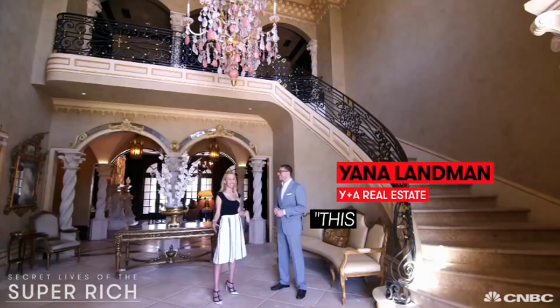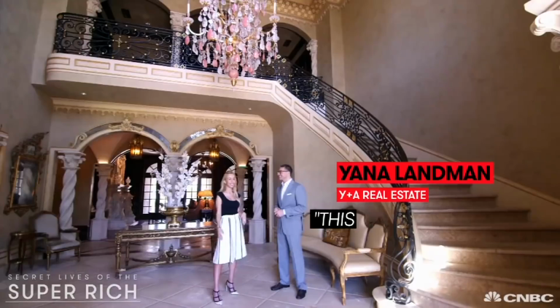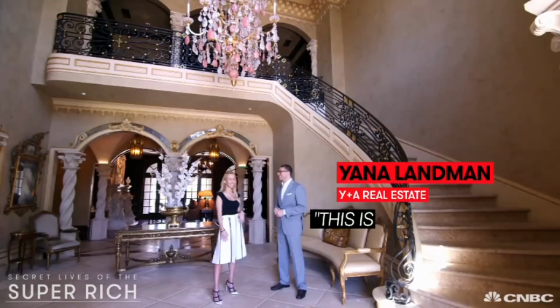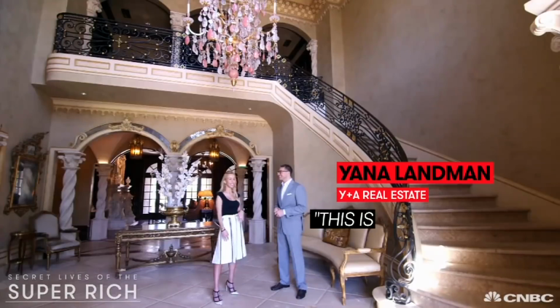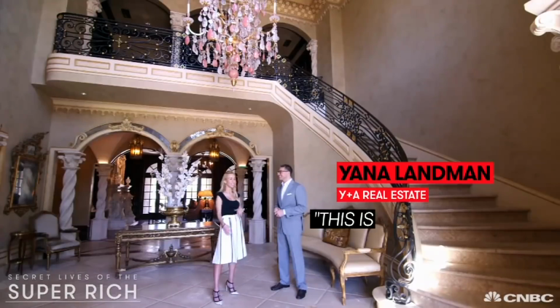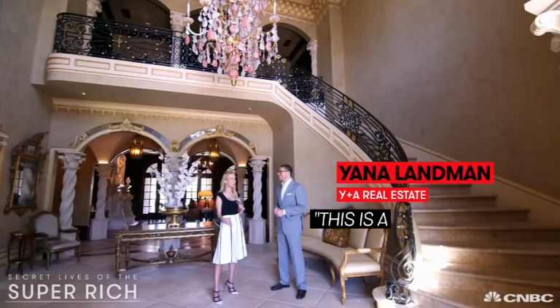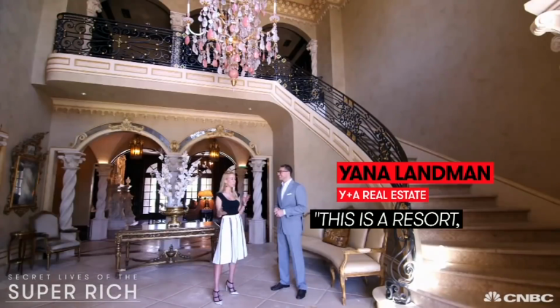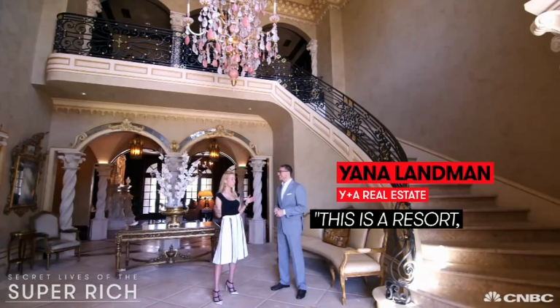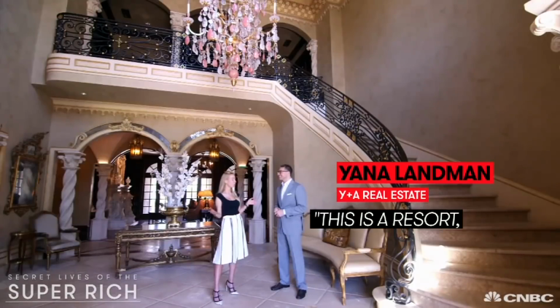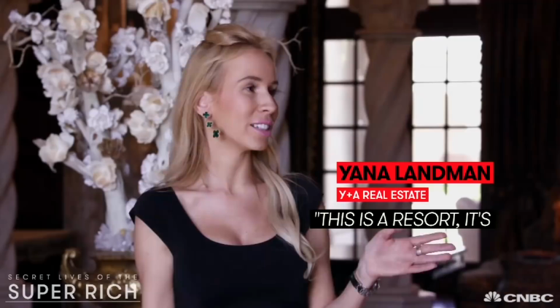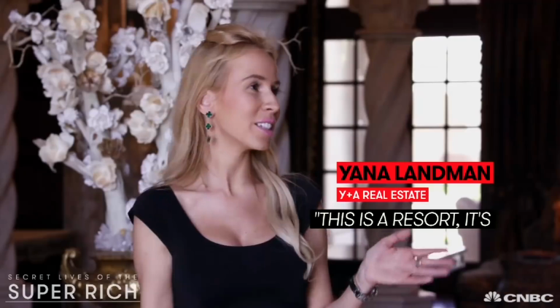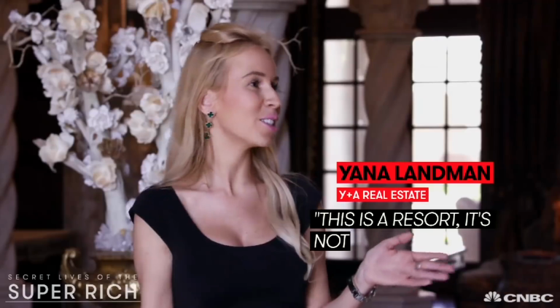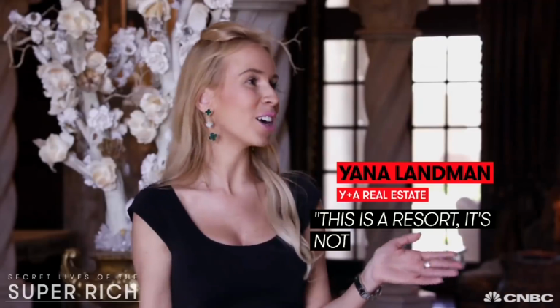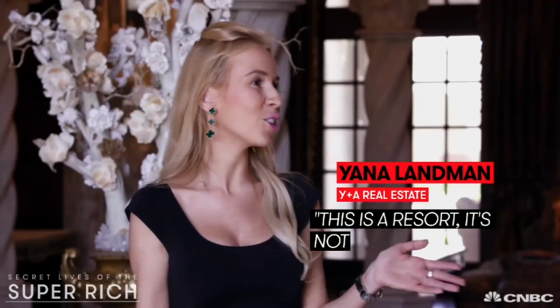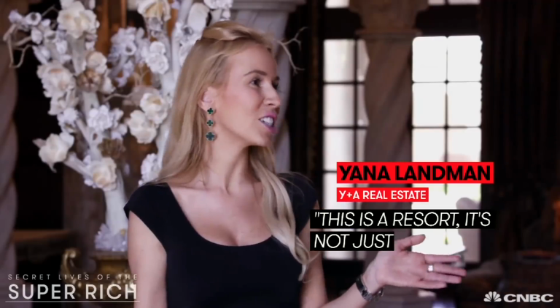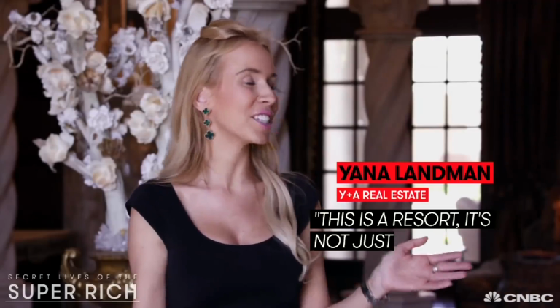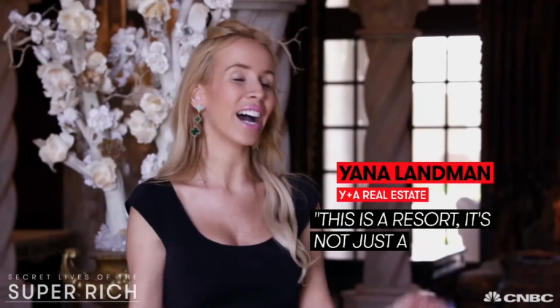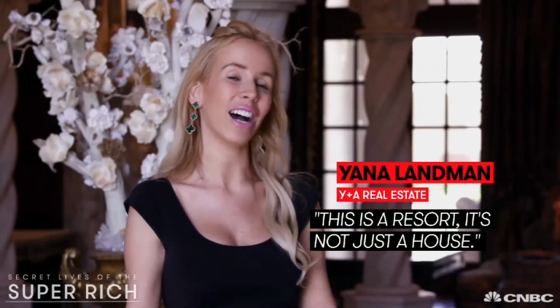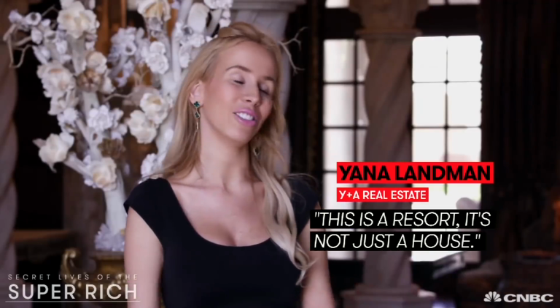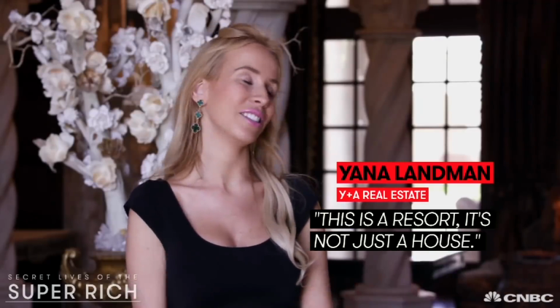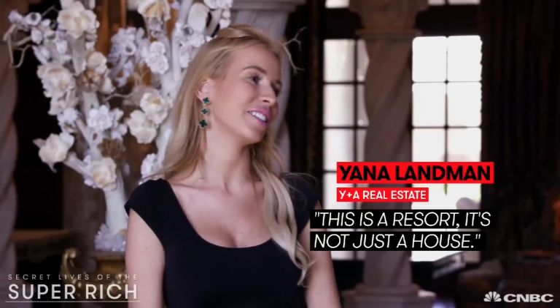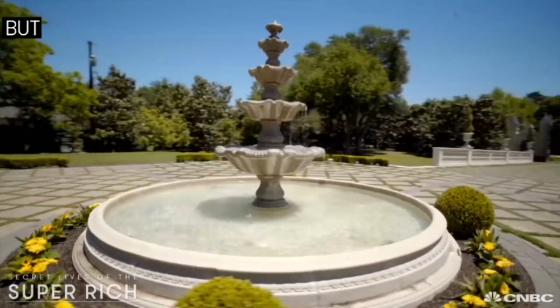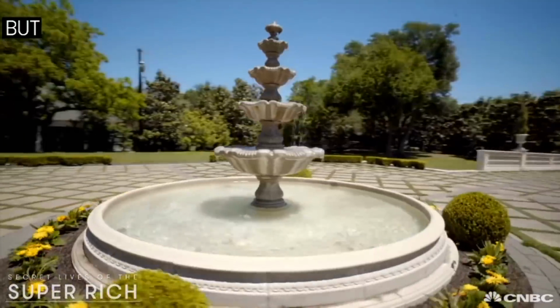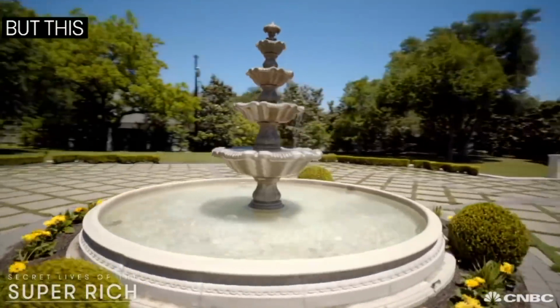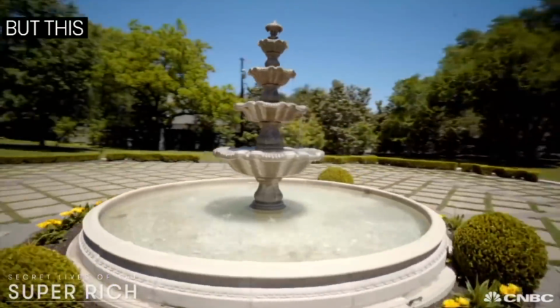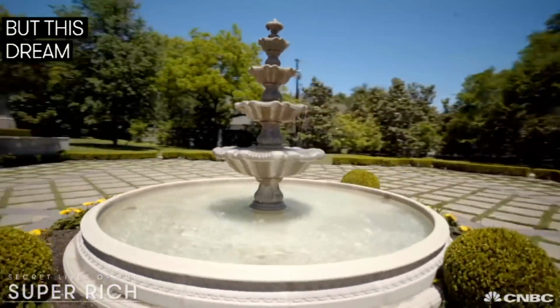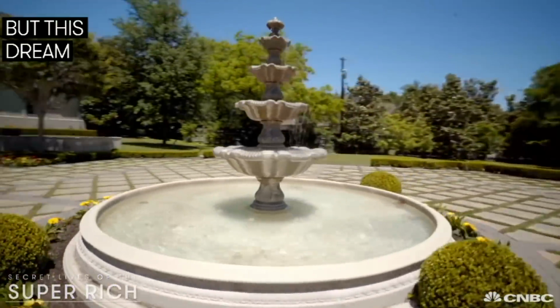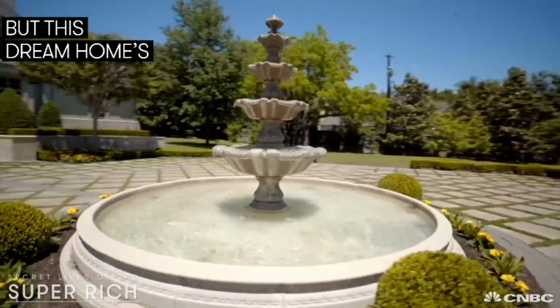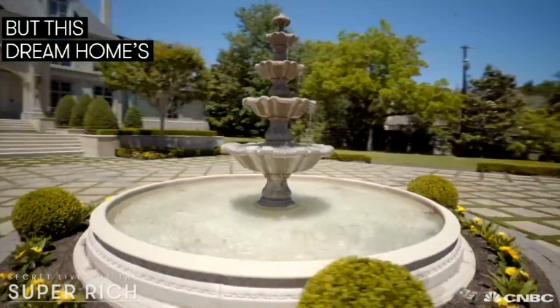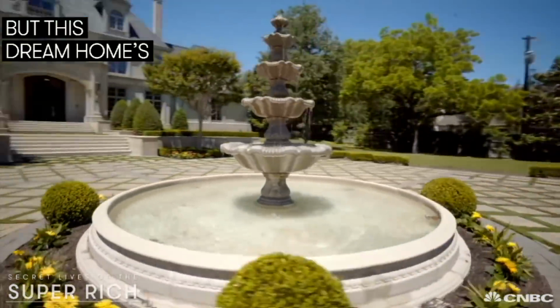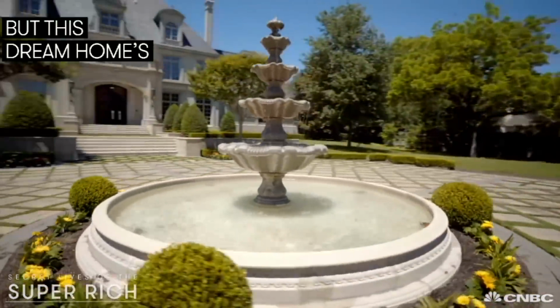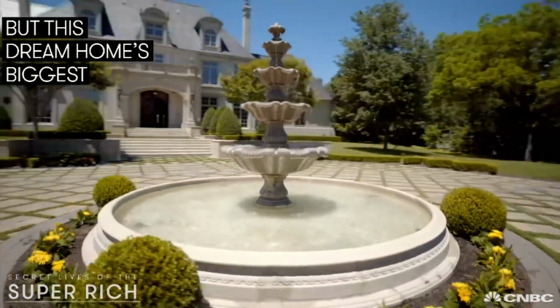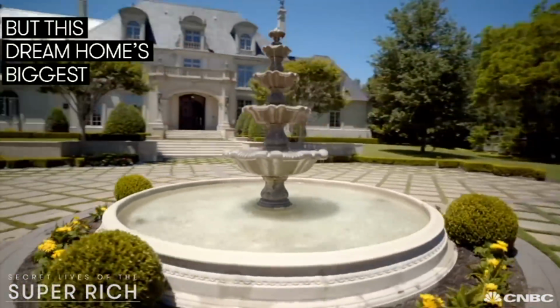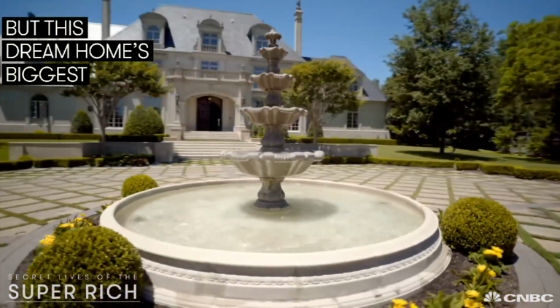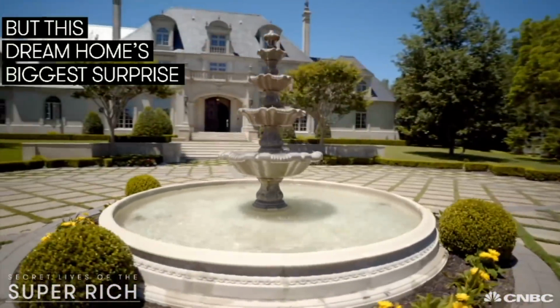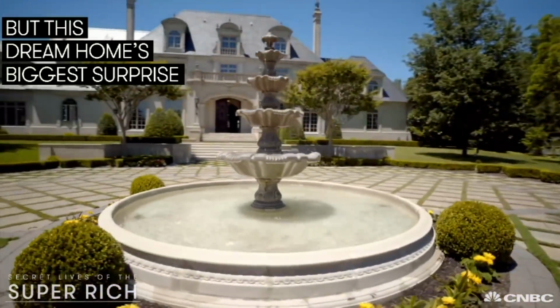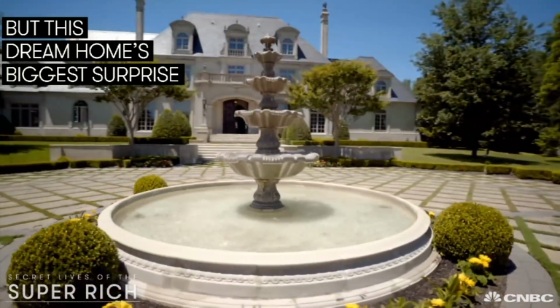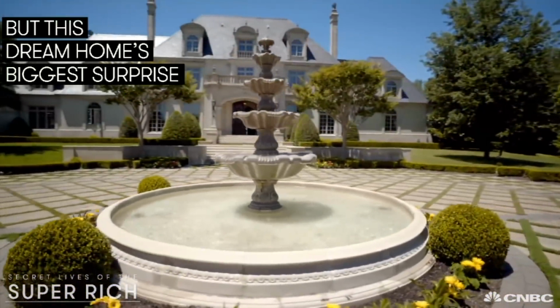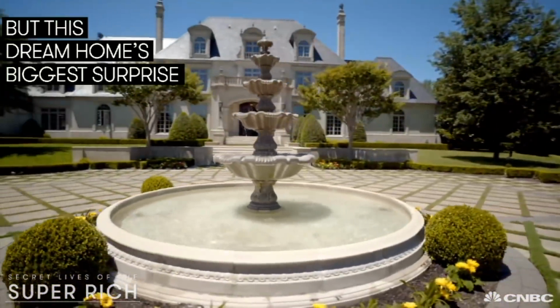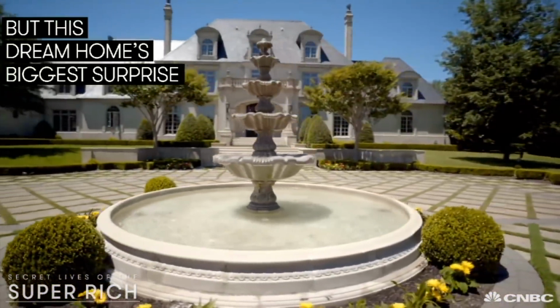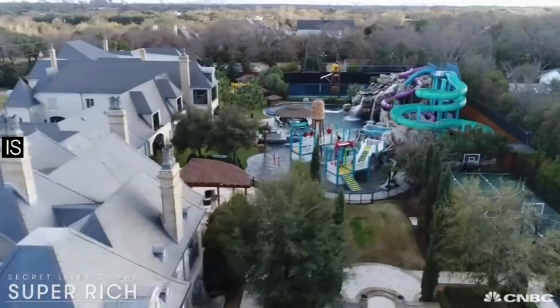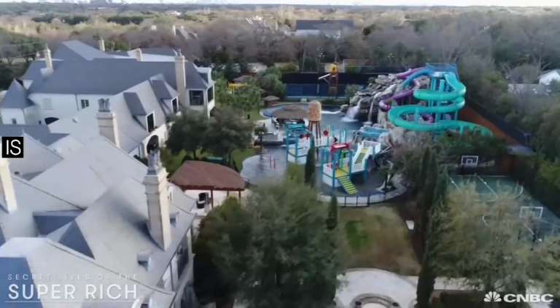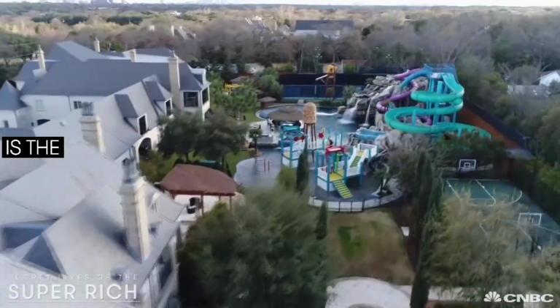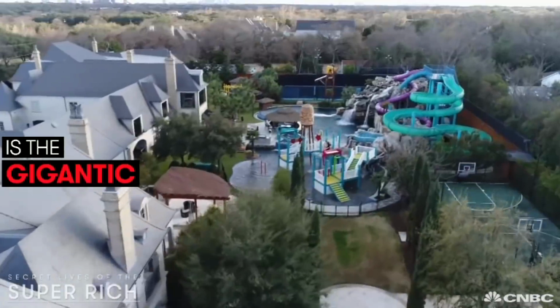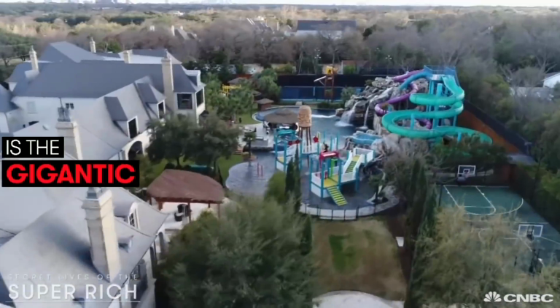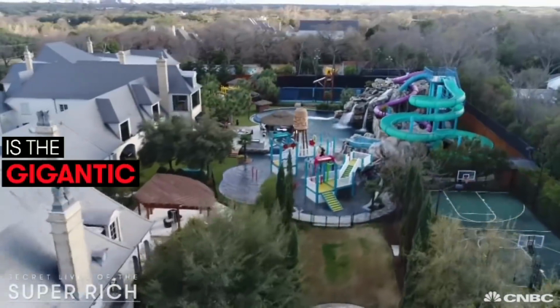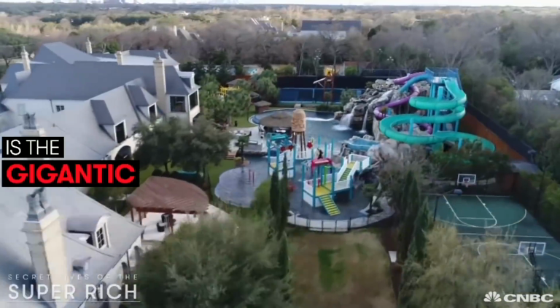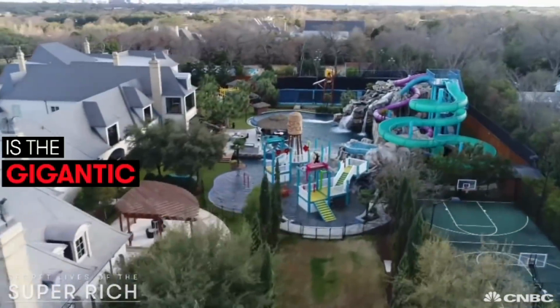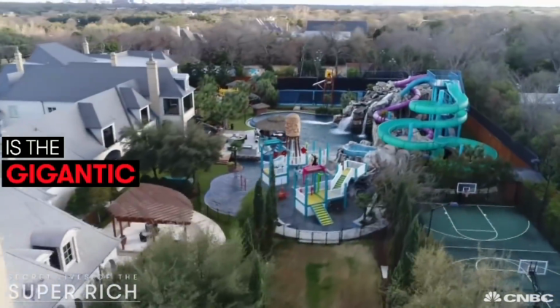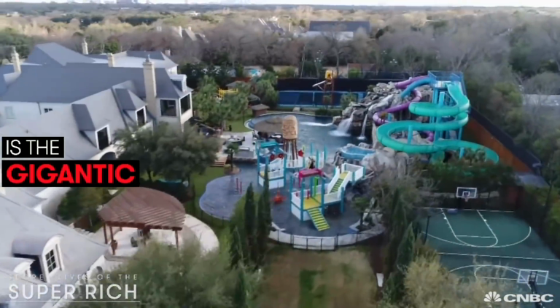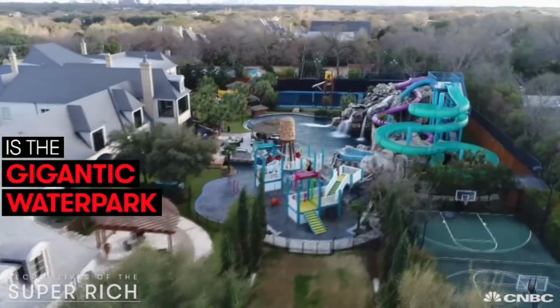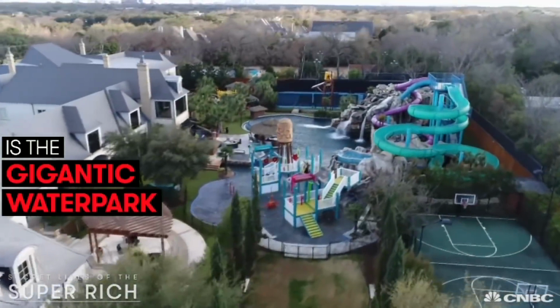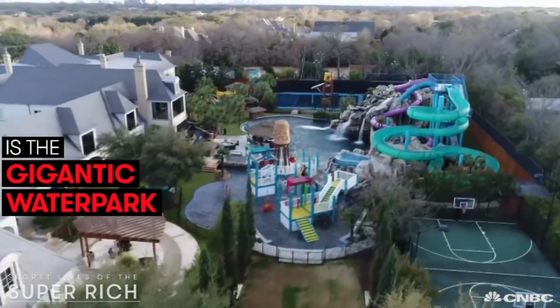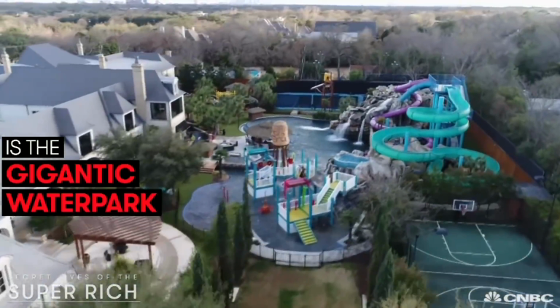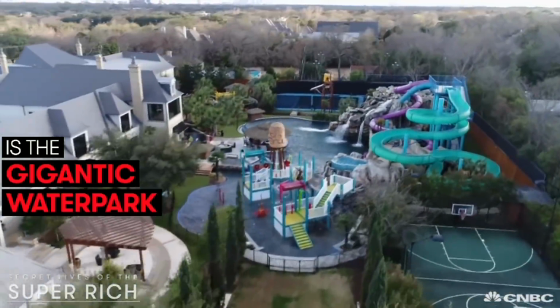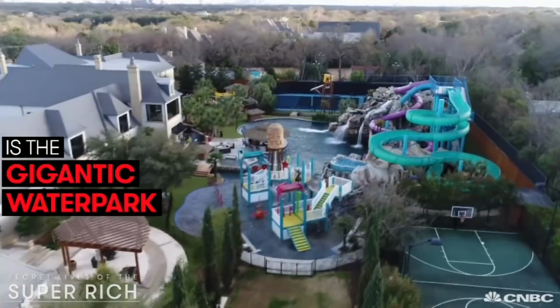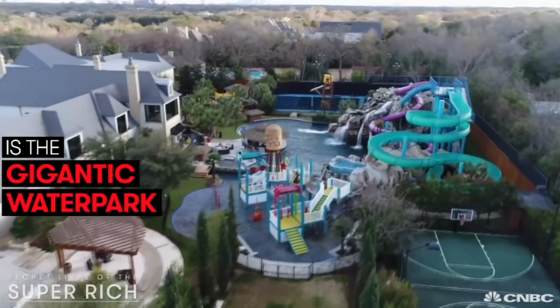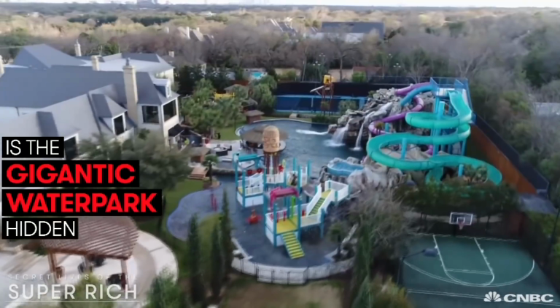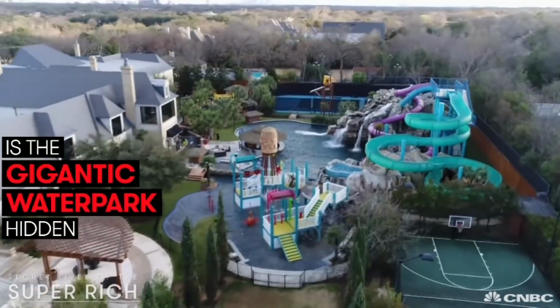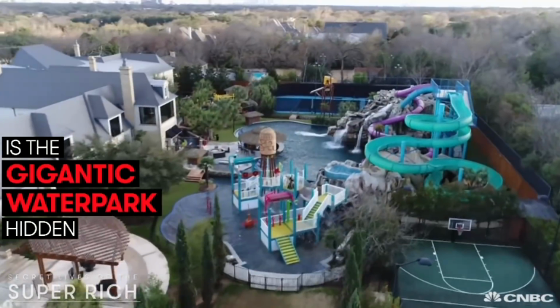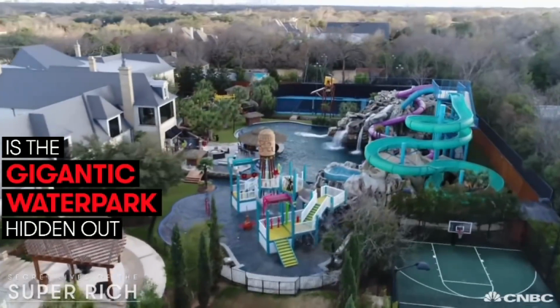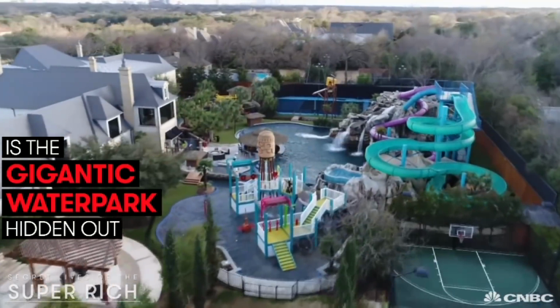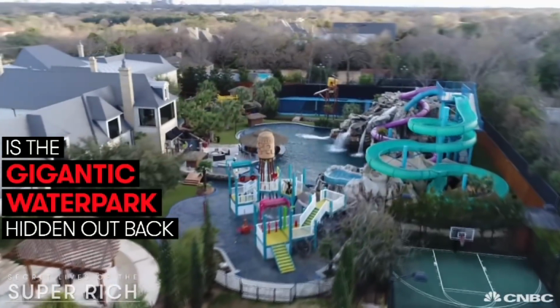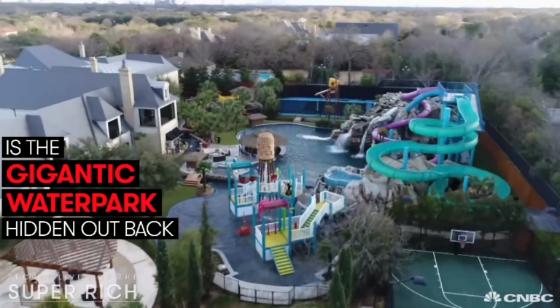This is a resort — it's not just a house. But this dream home's biggest surprise is the gigantic water park hidden out back.